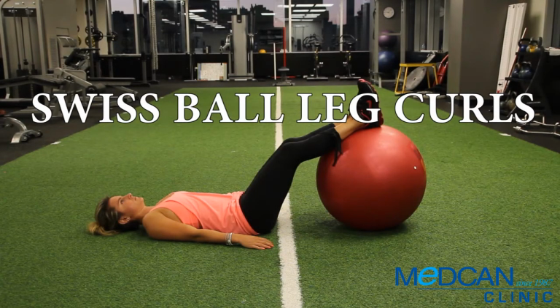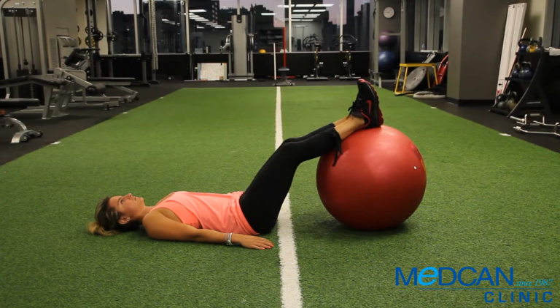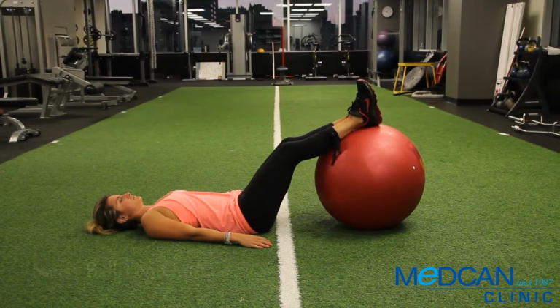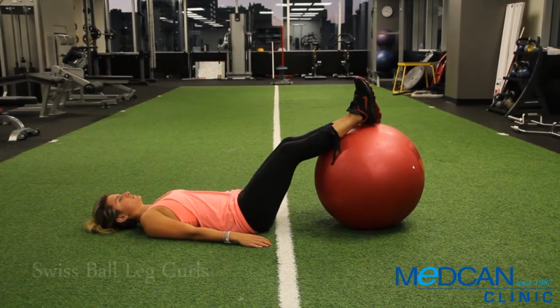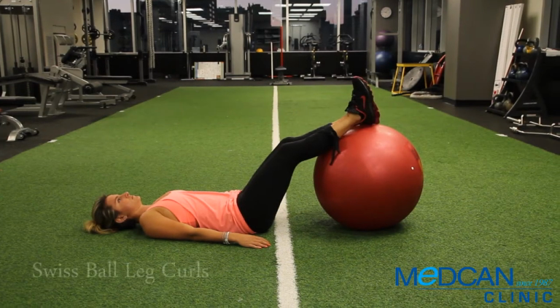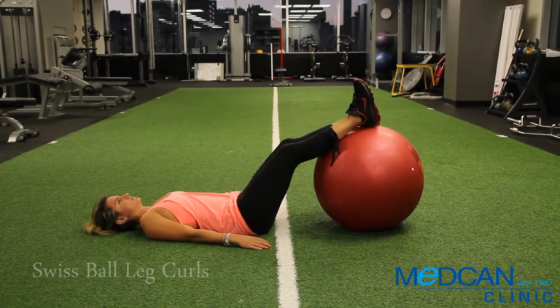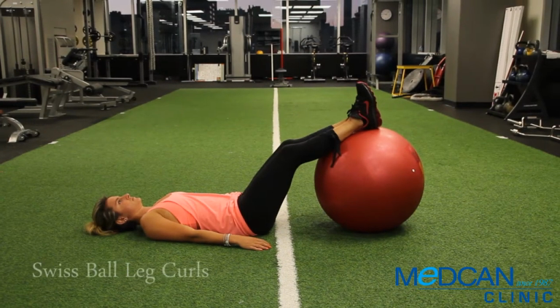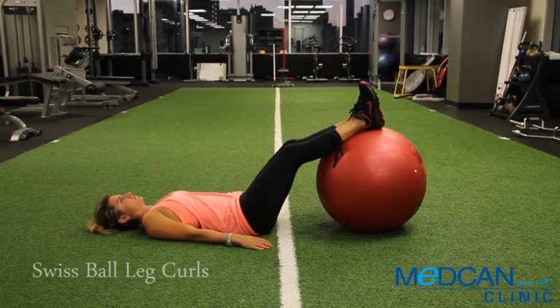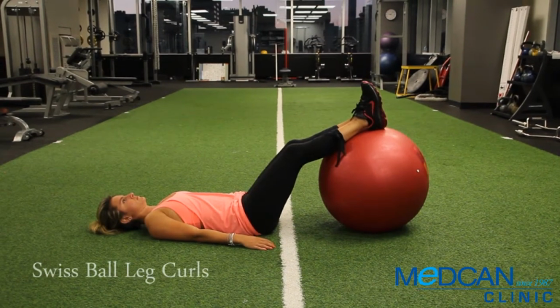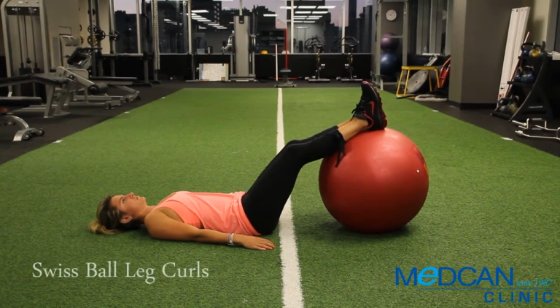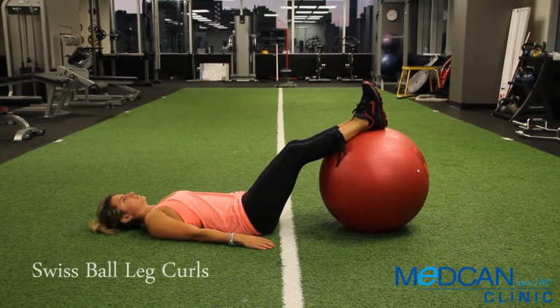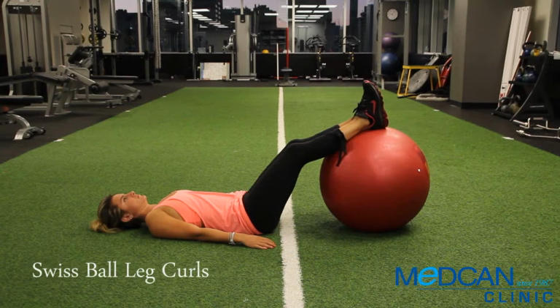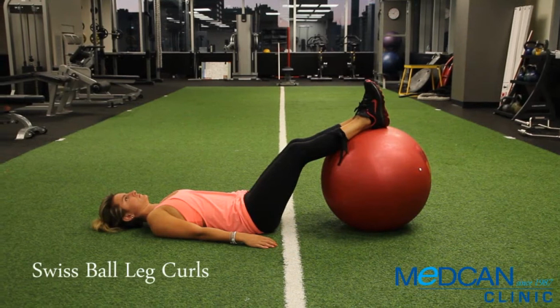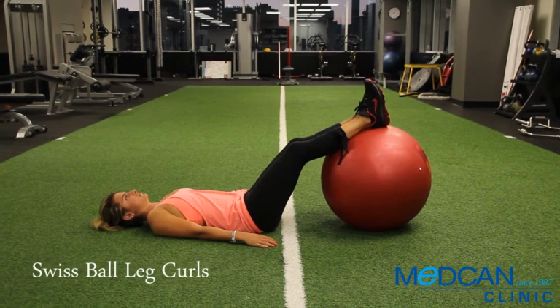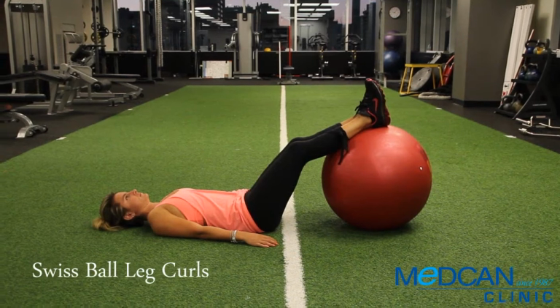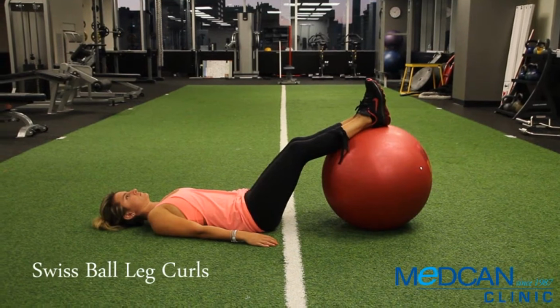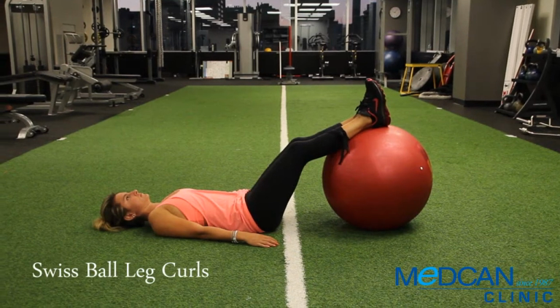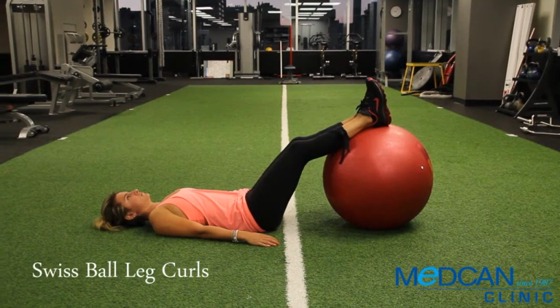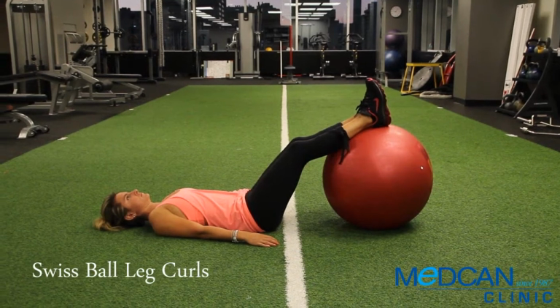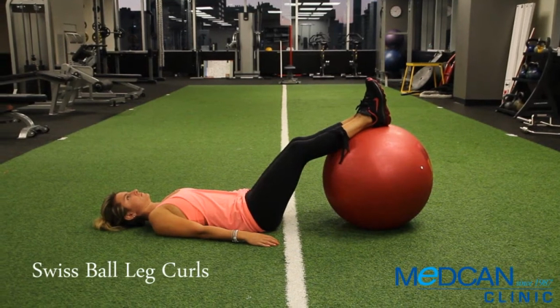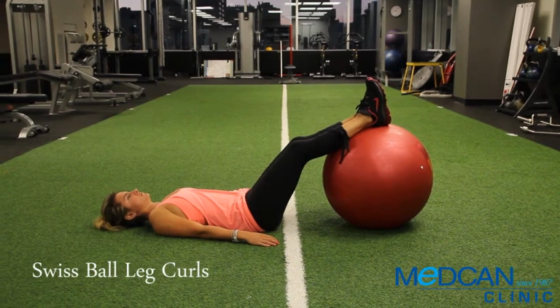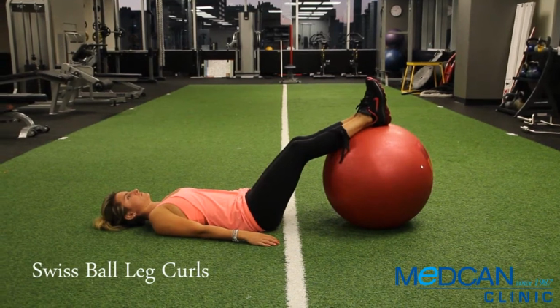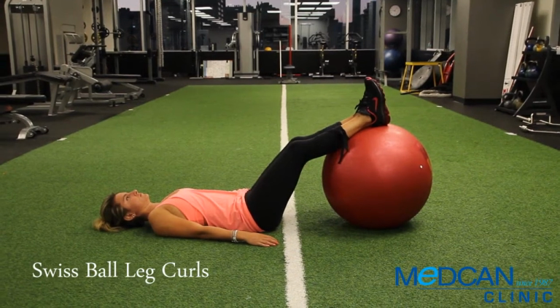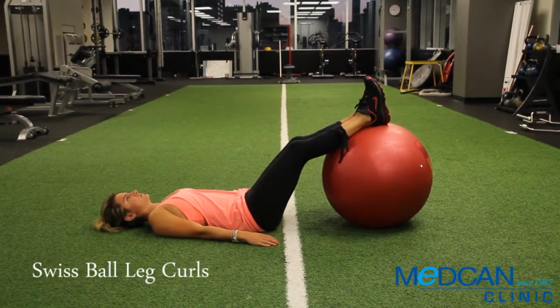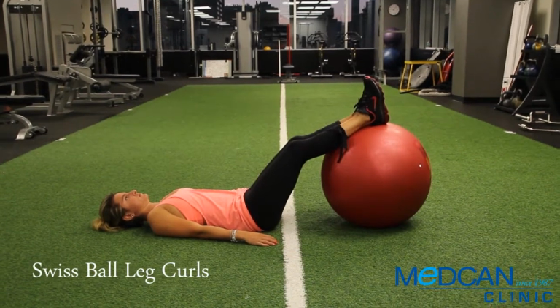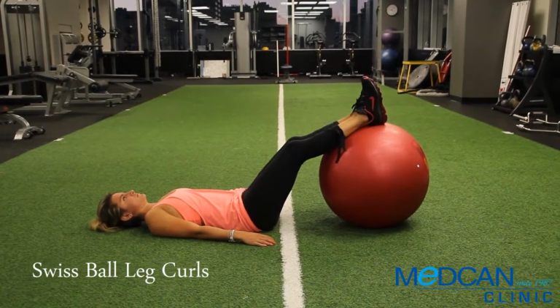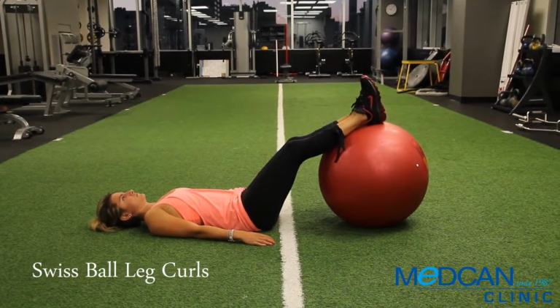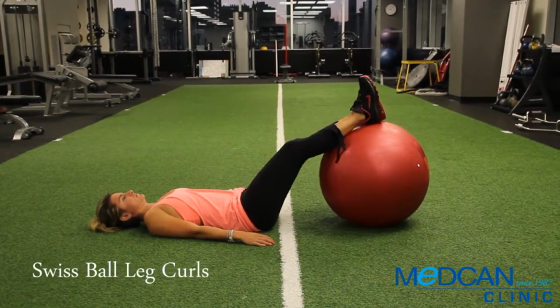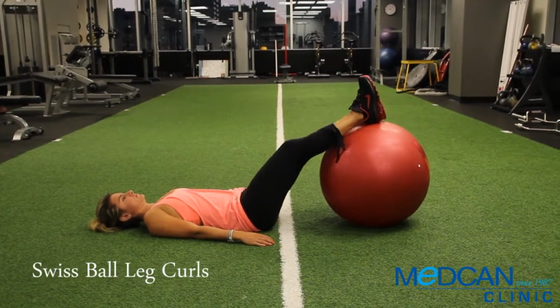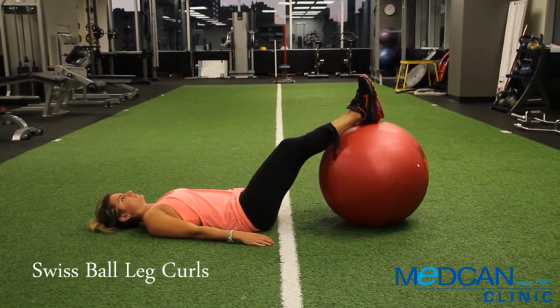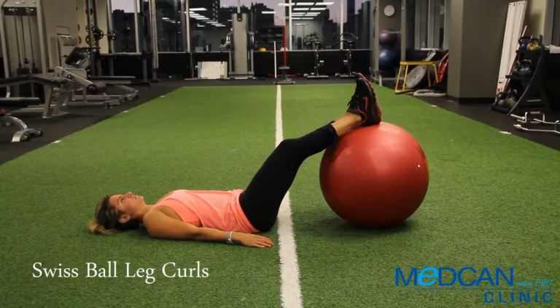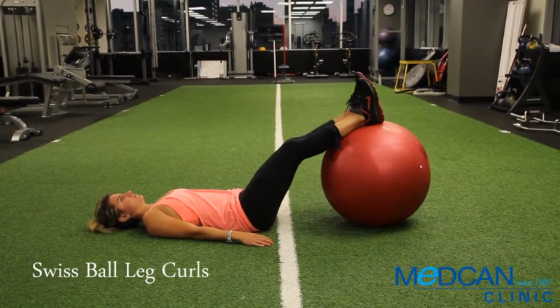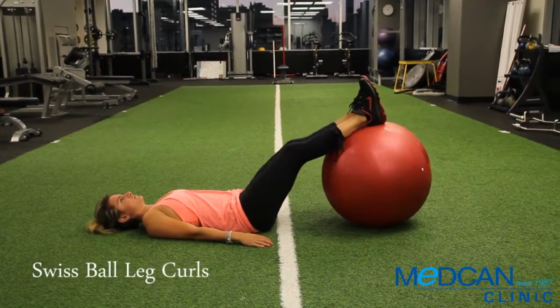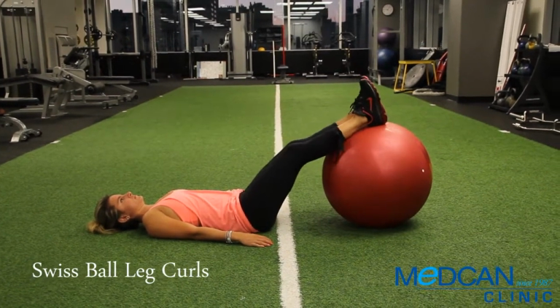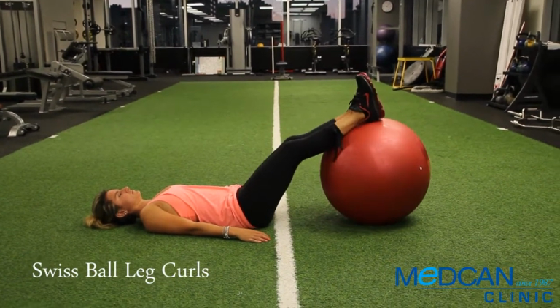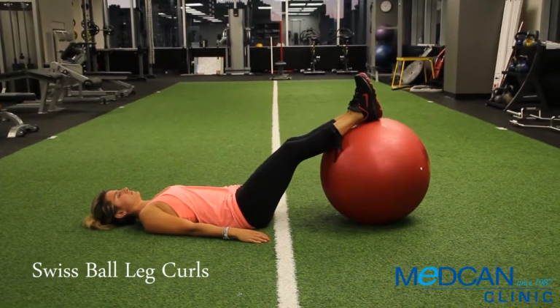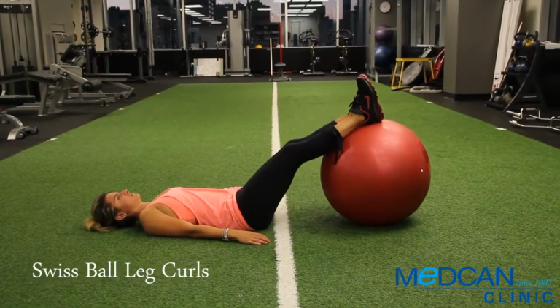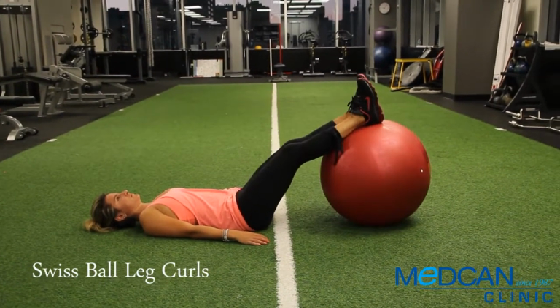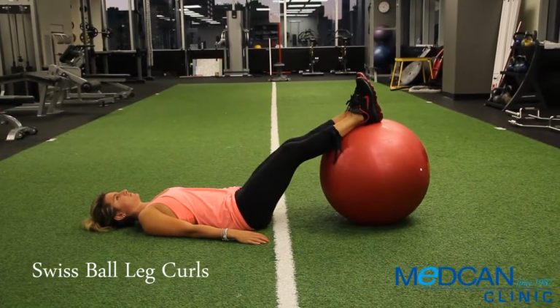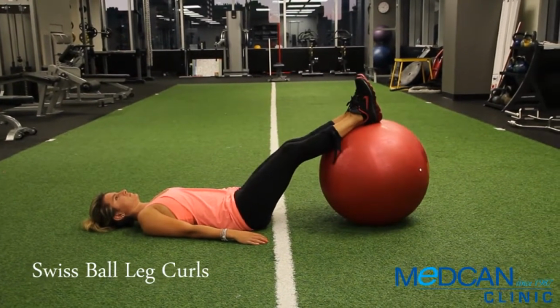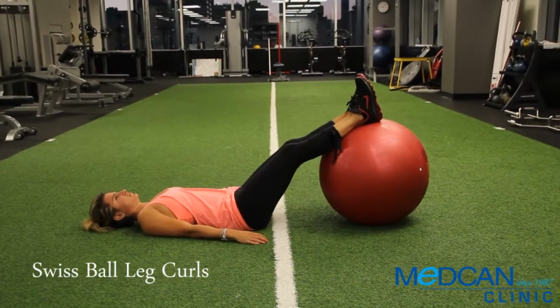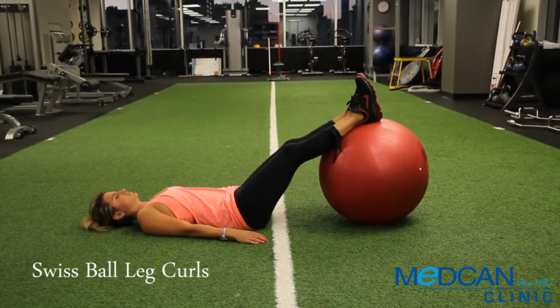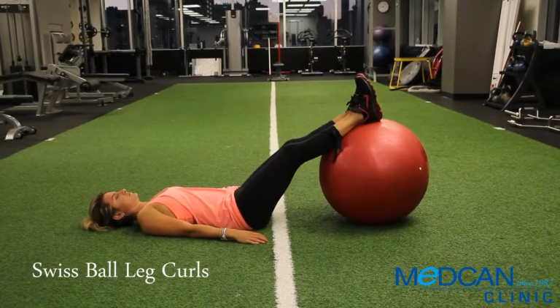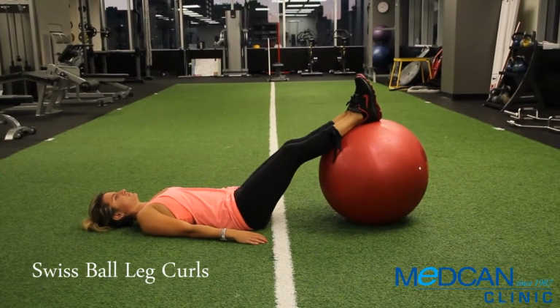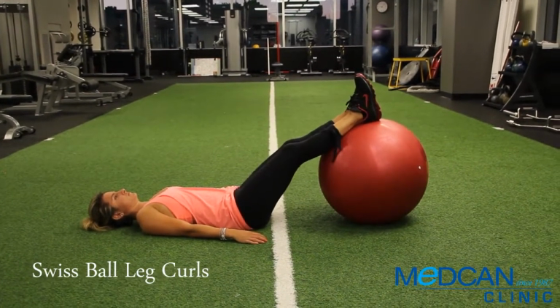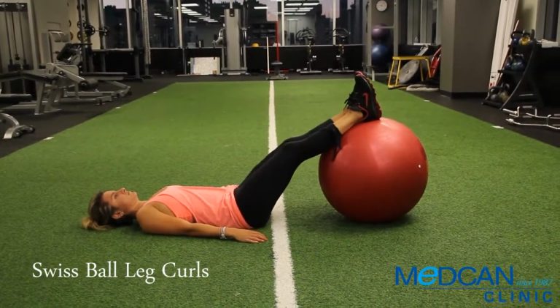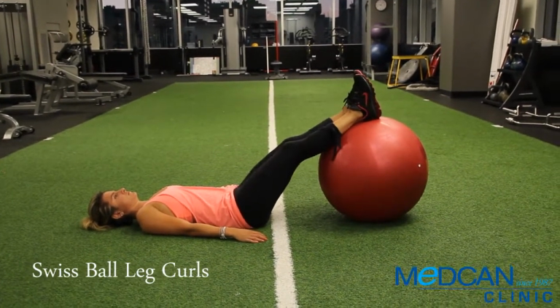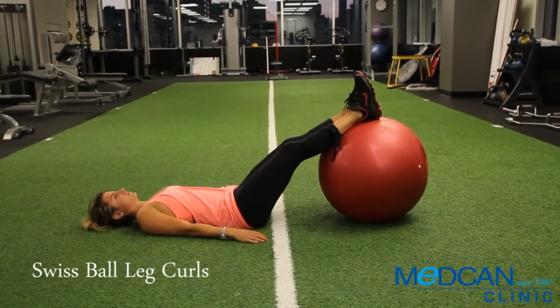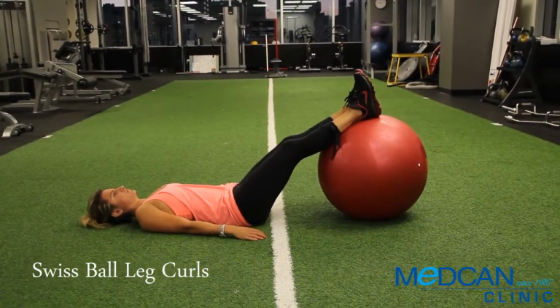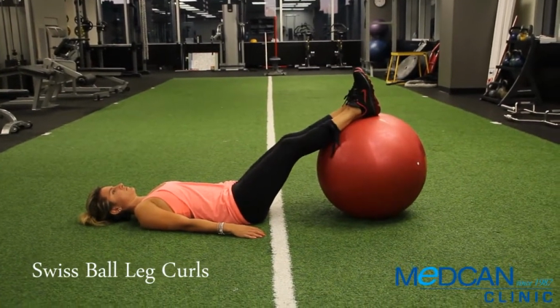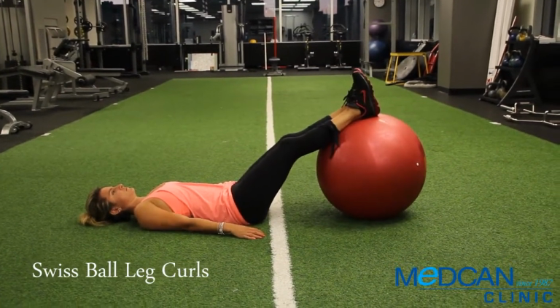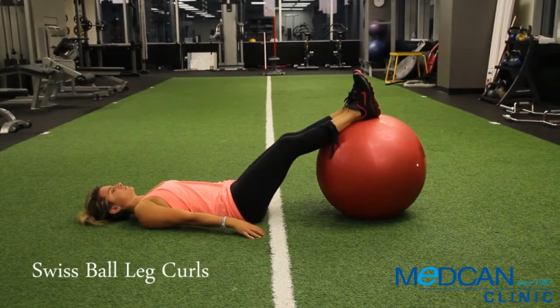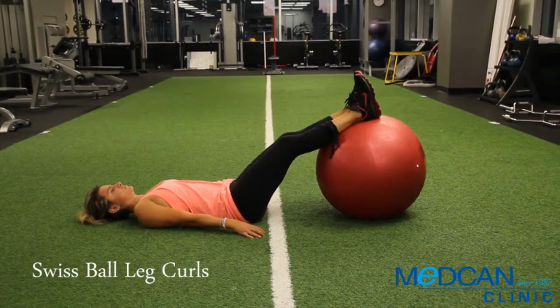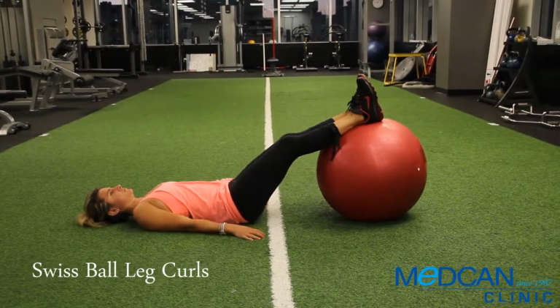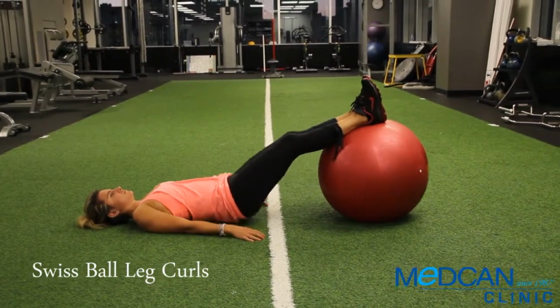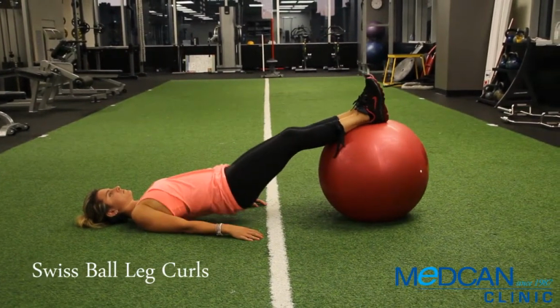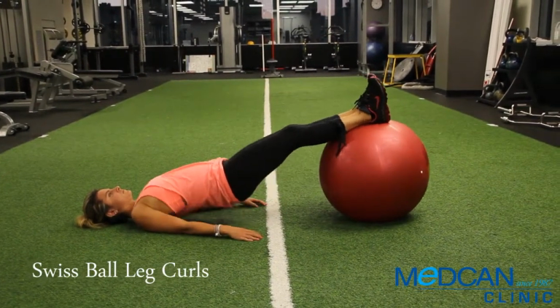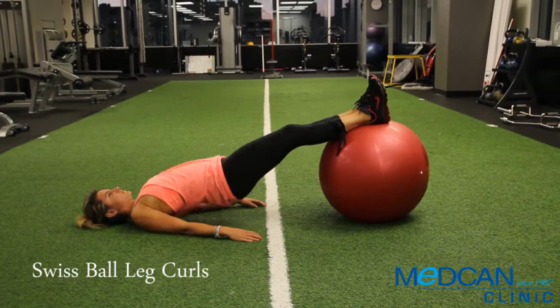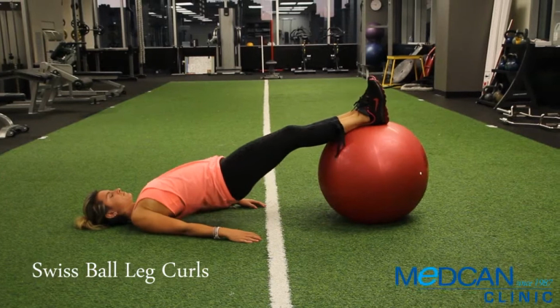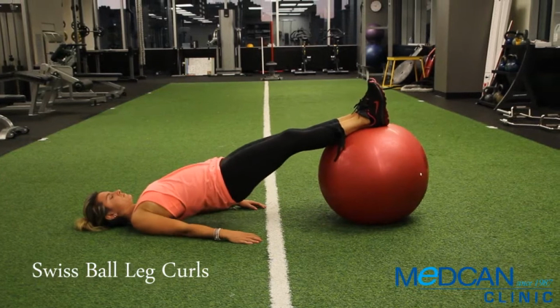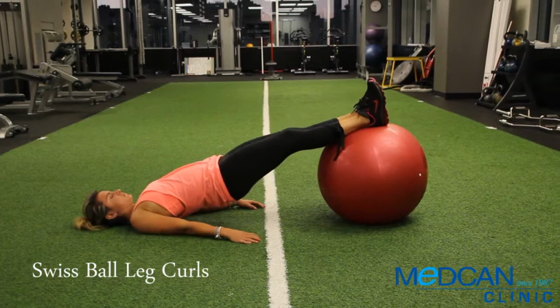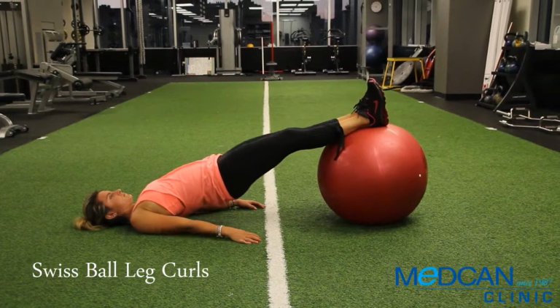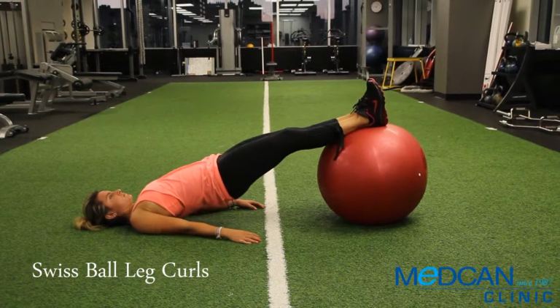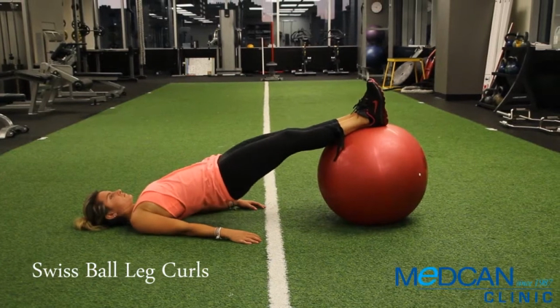Lay face up with your legs straight and the back of your heels resting on top of the ball. Lift your hips up all the way and keep it there.